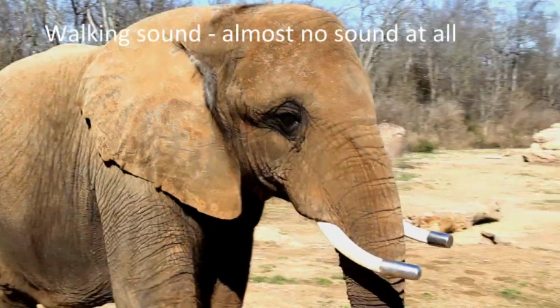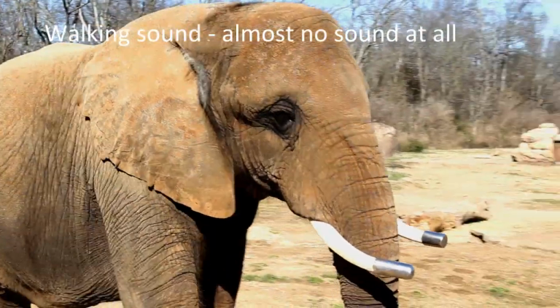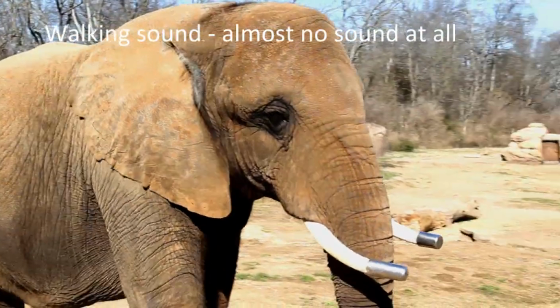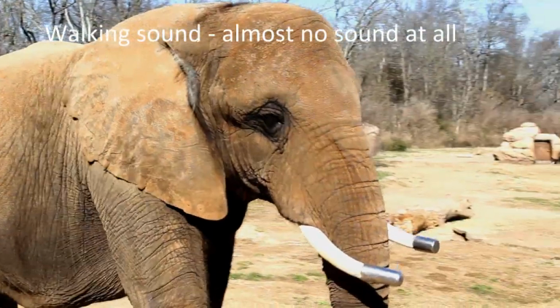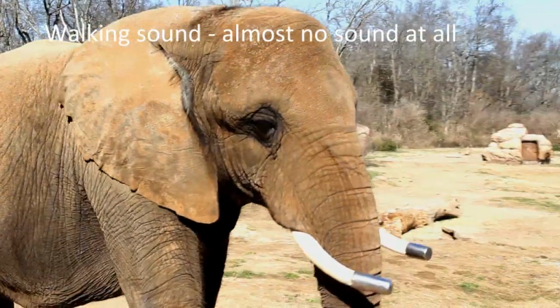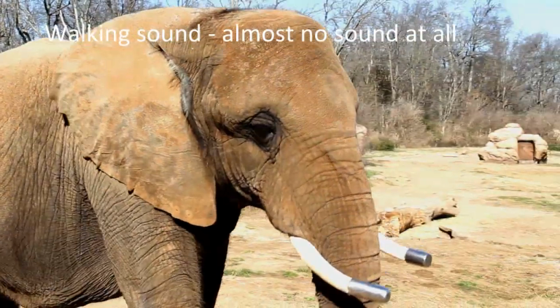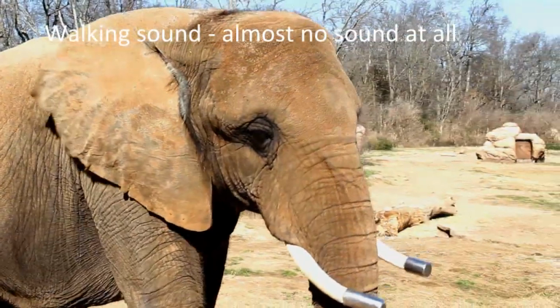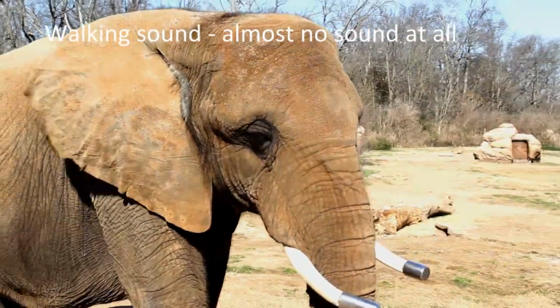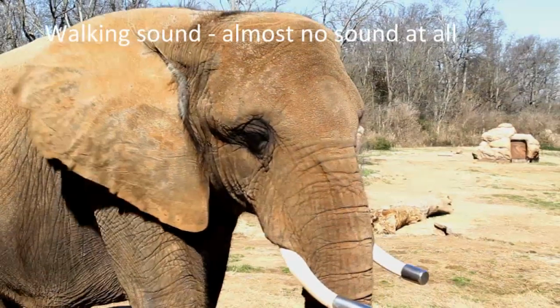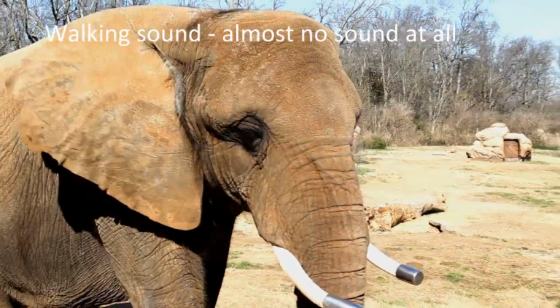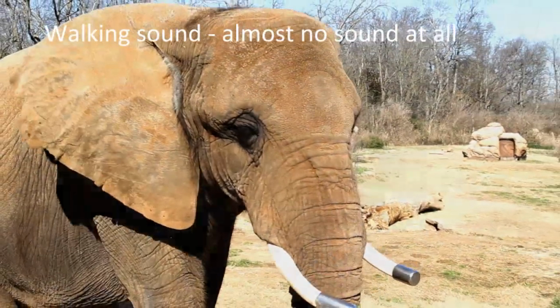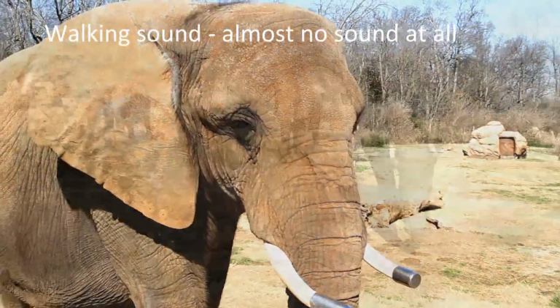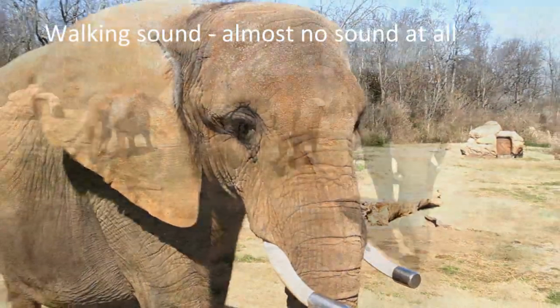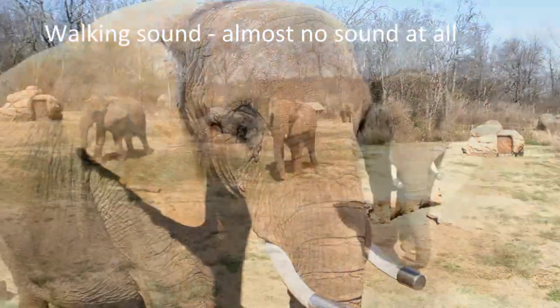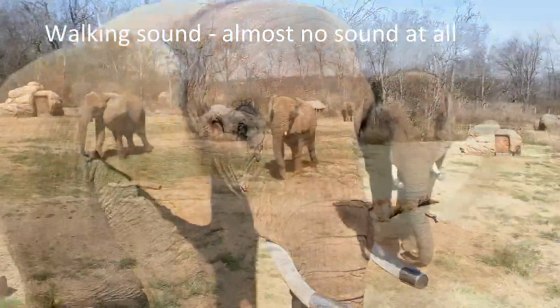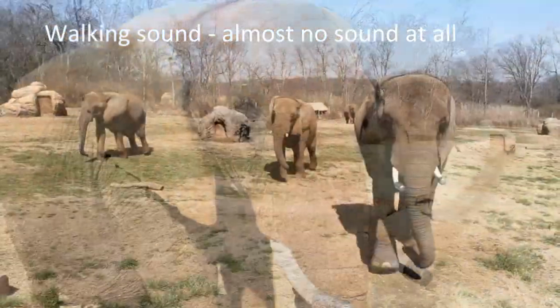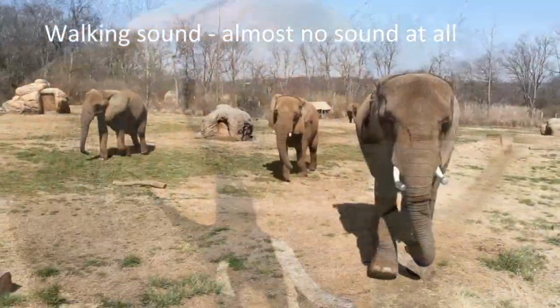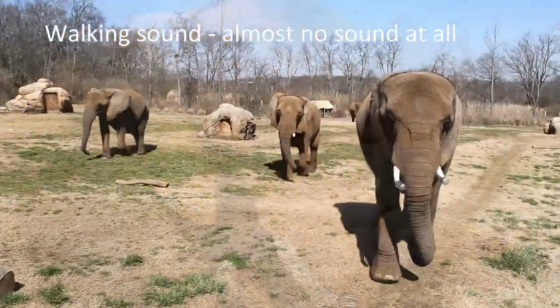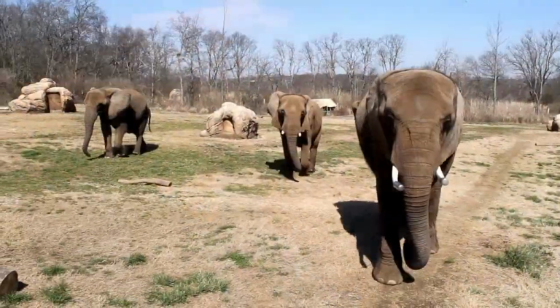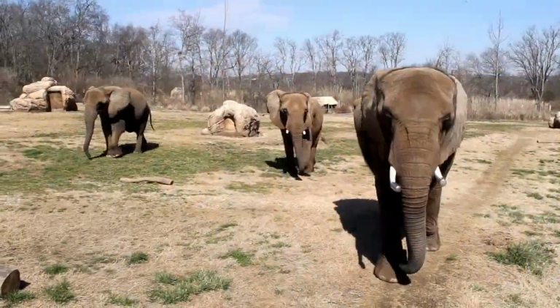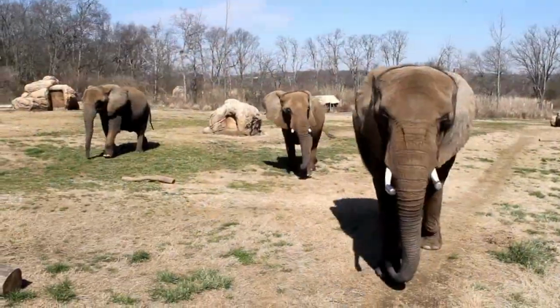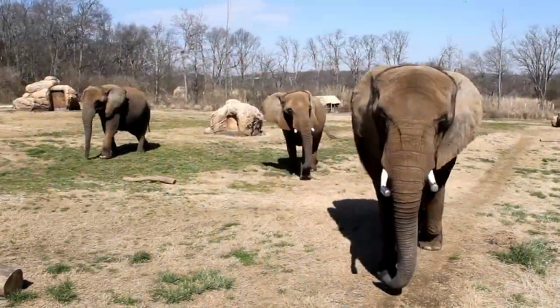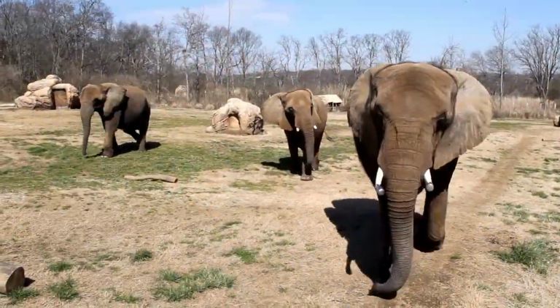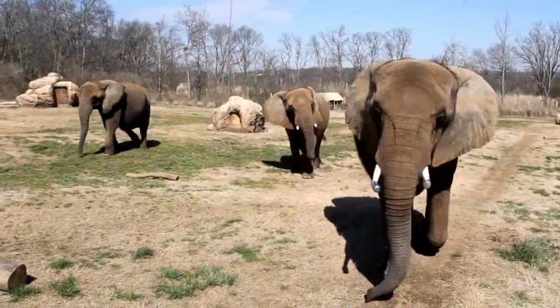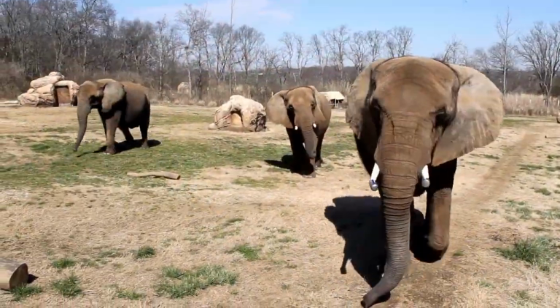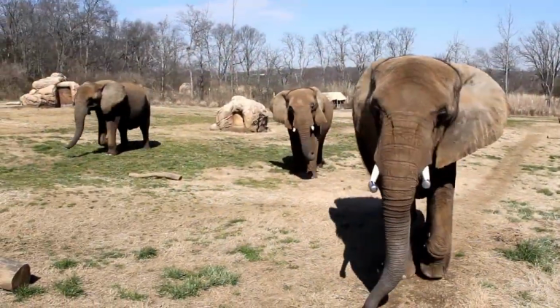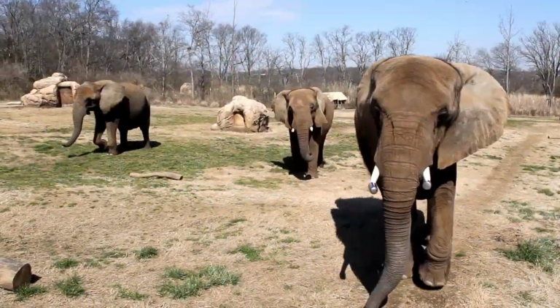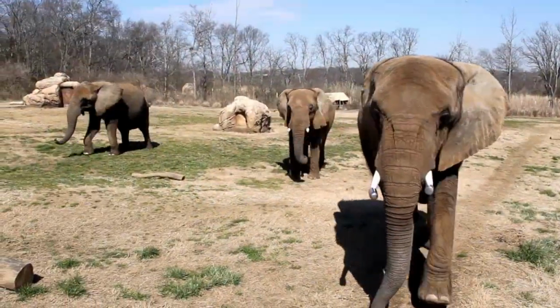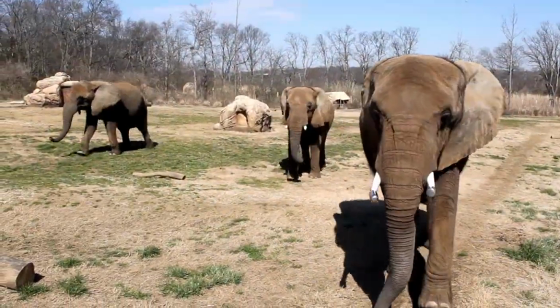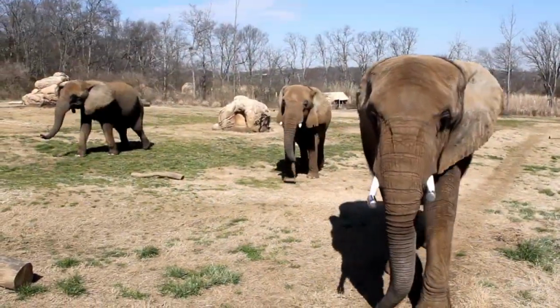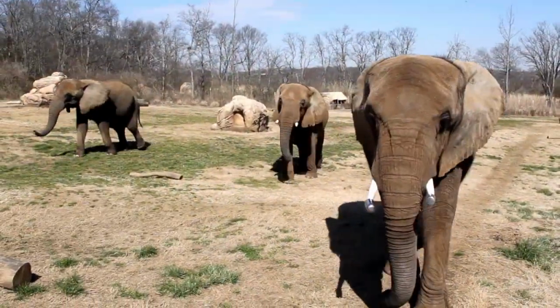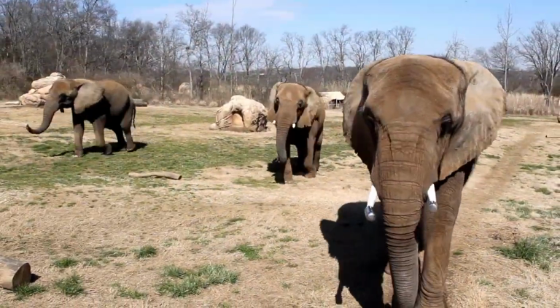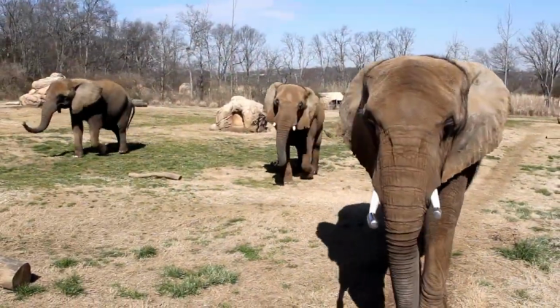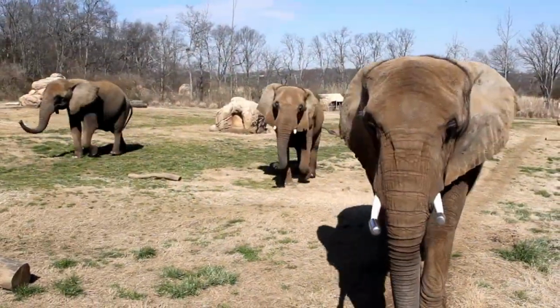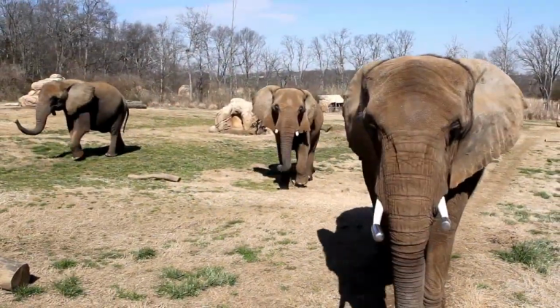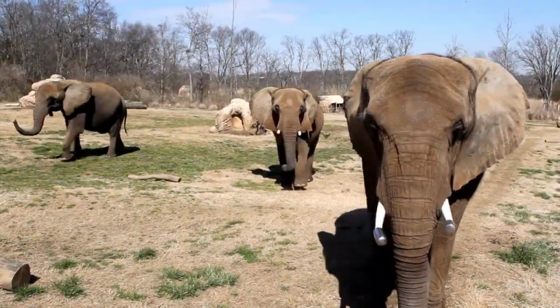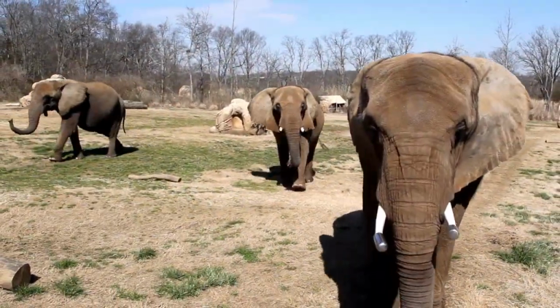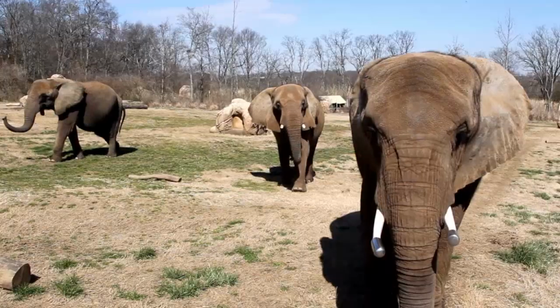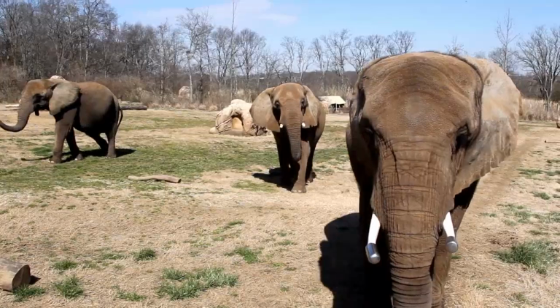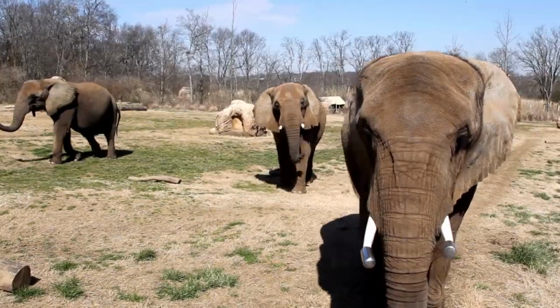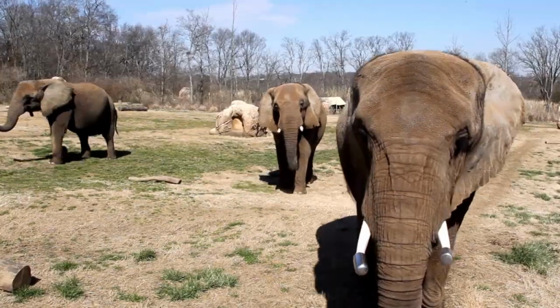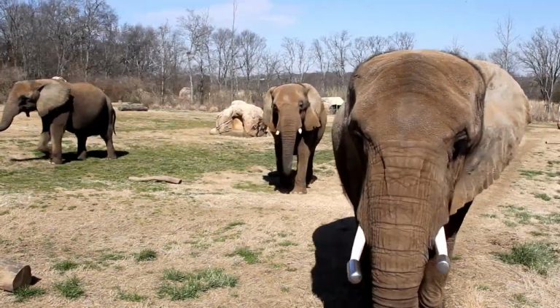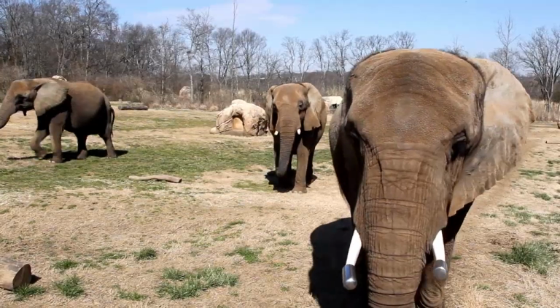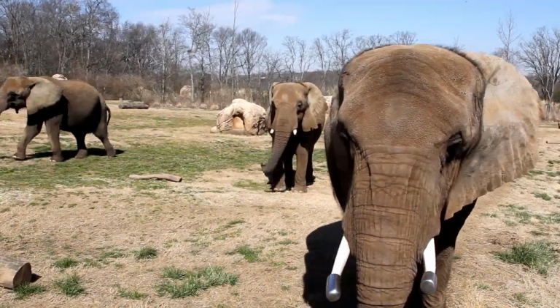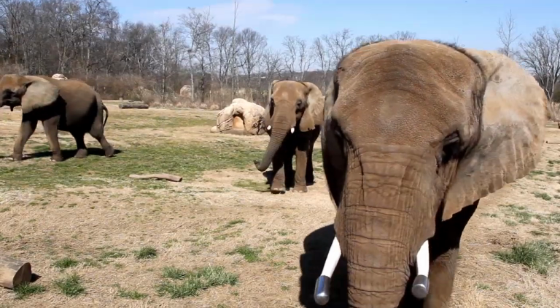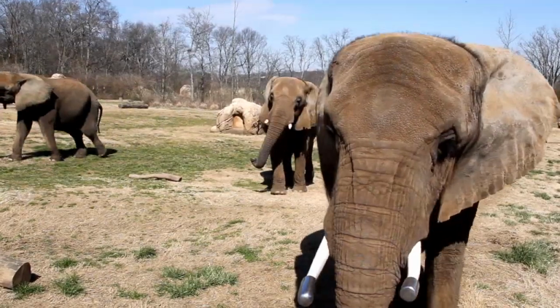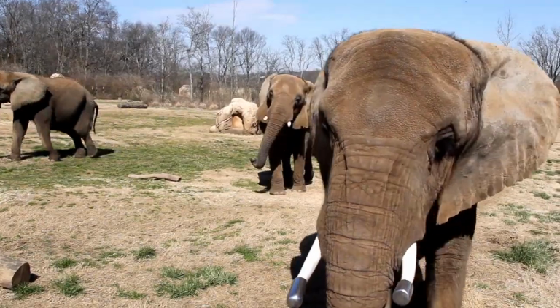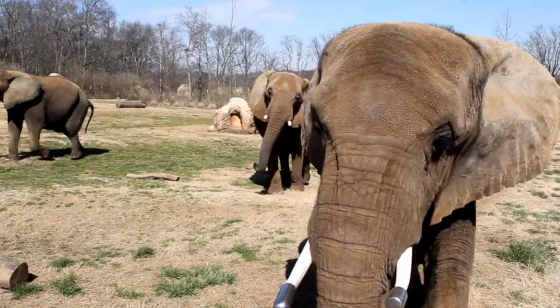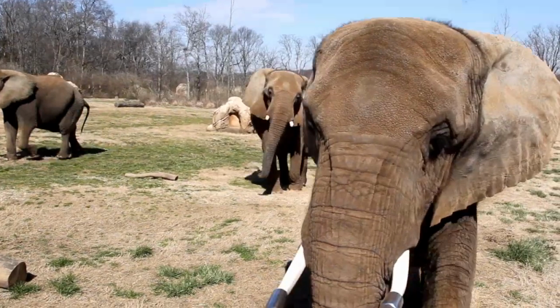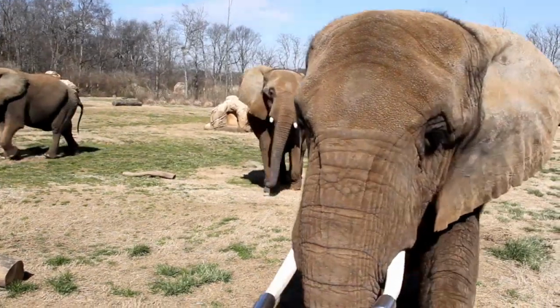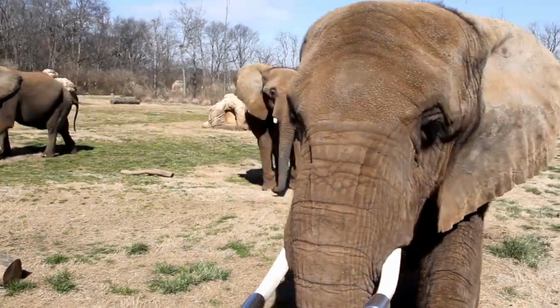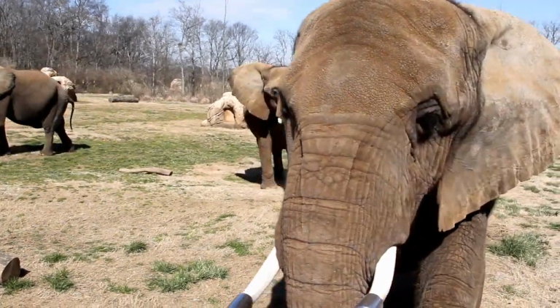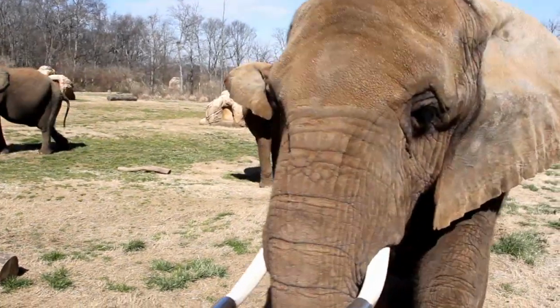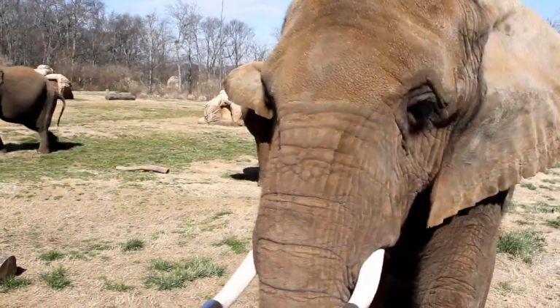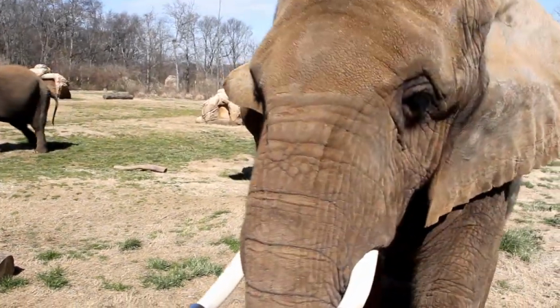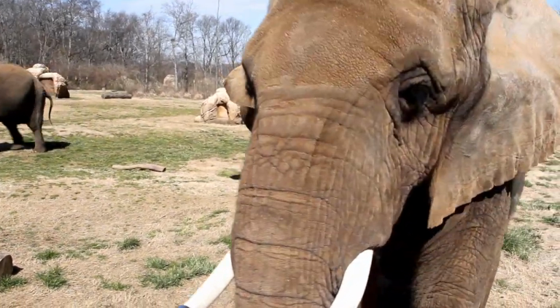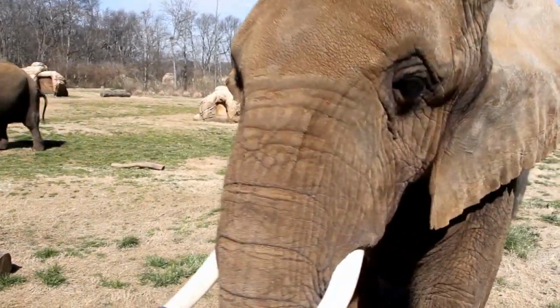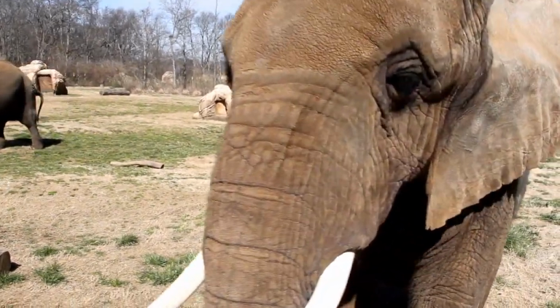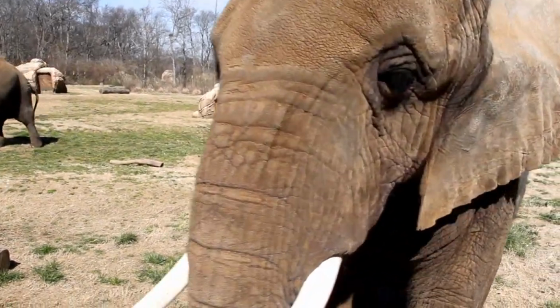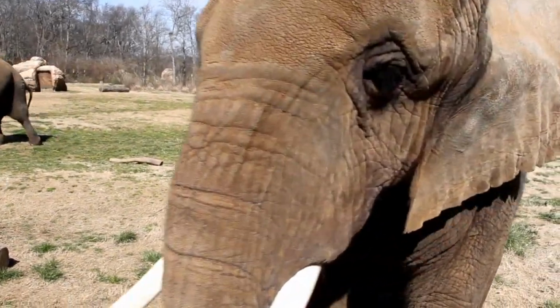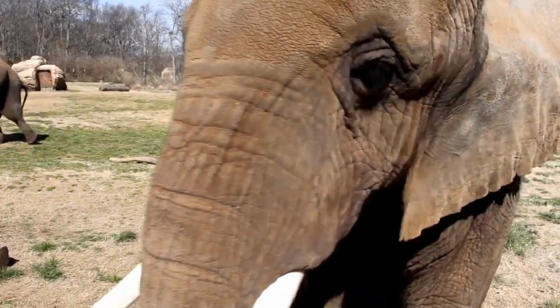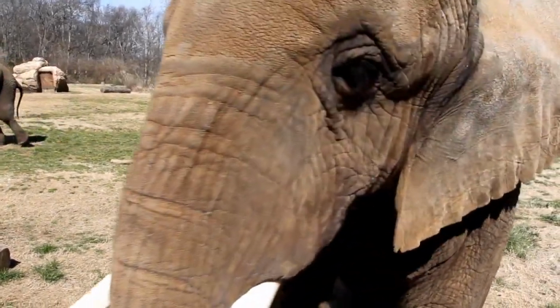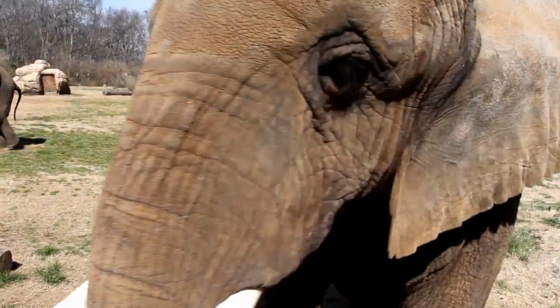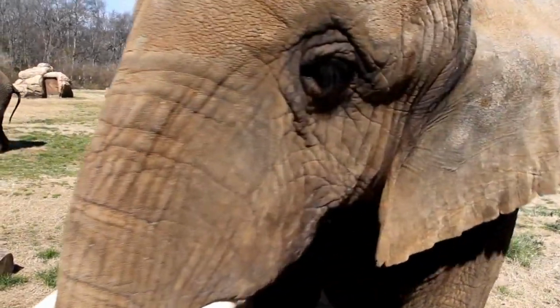It's quite impressive, and a lot of sounds the elephants make we can't even hear because they're infrasound, below the human range.